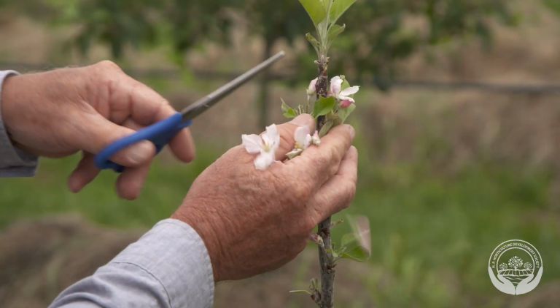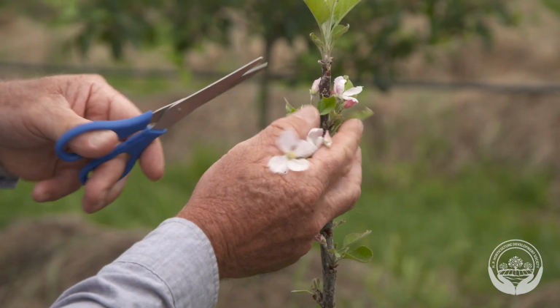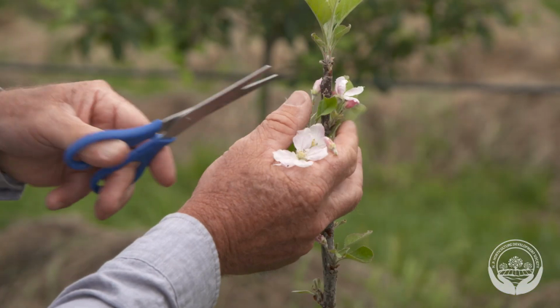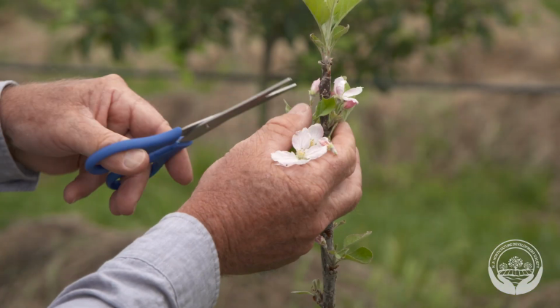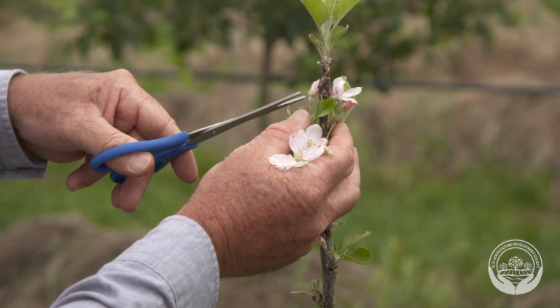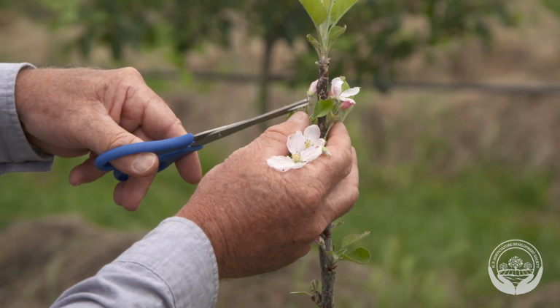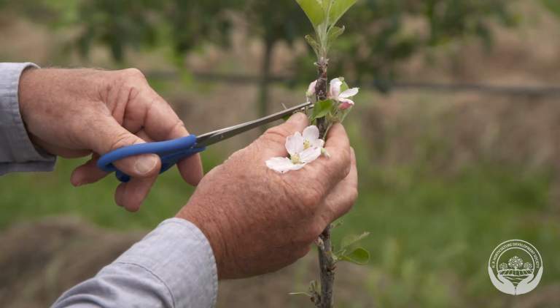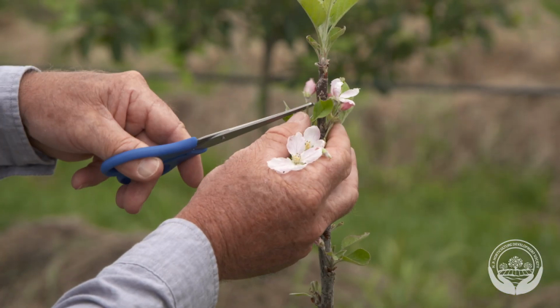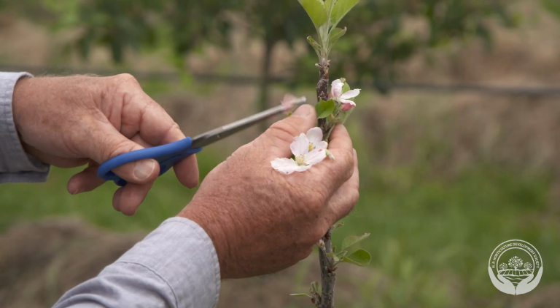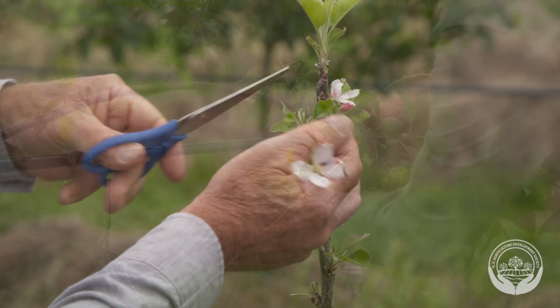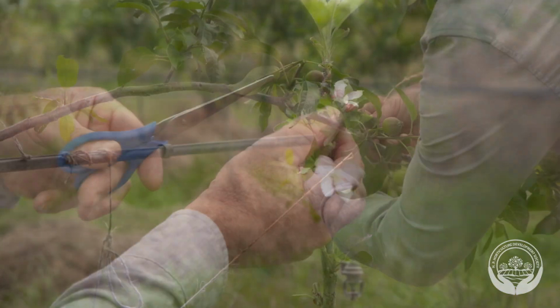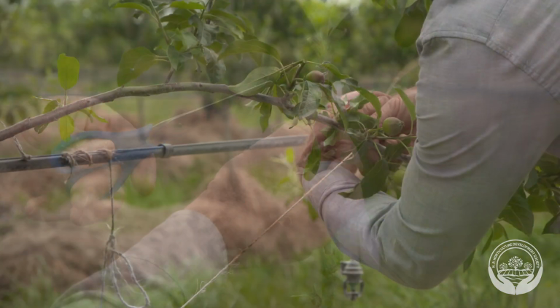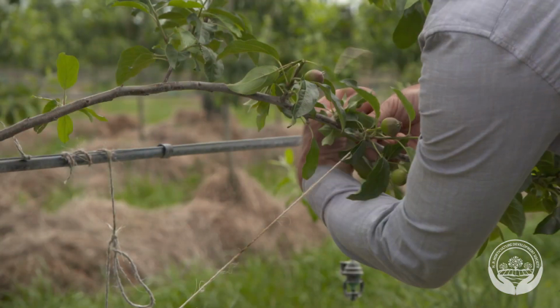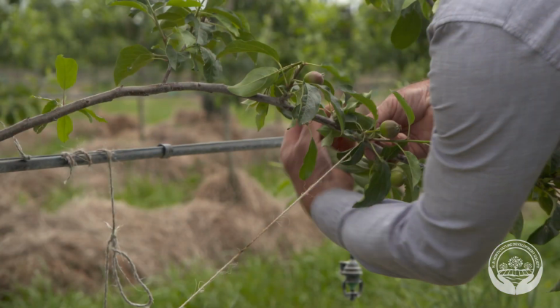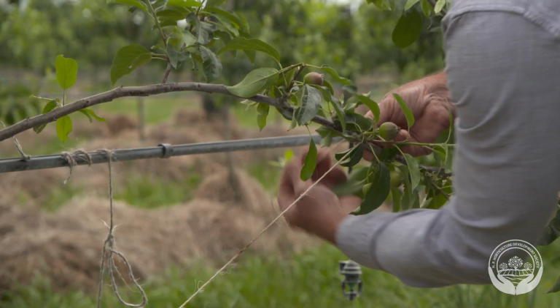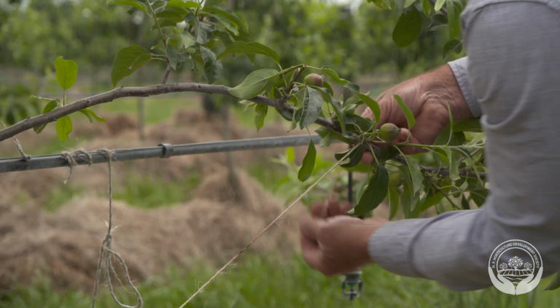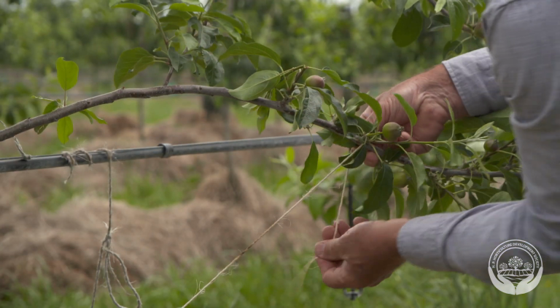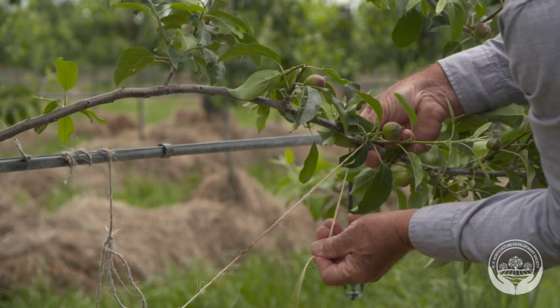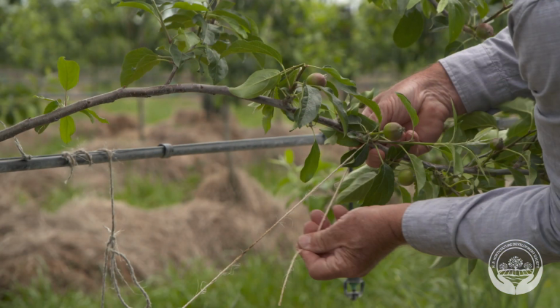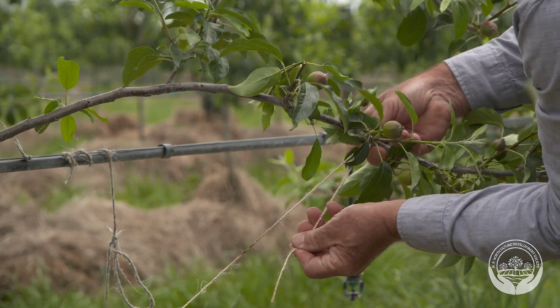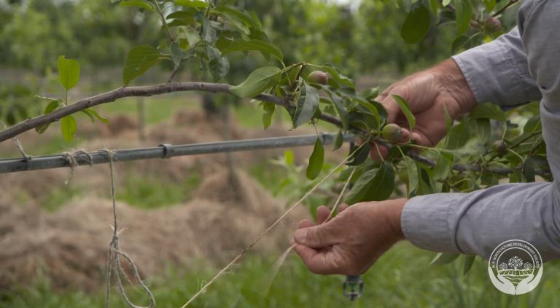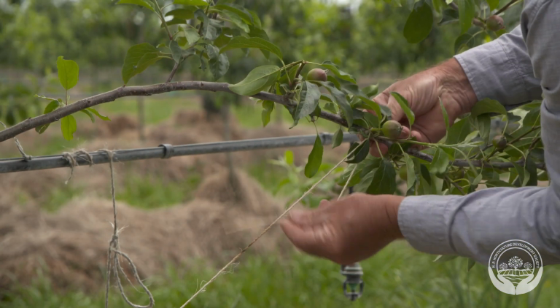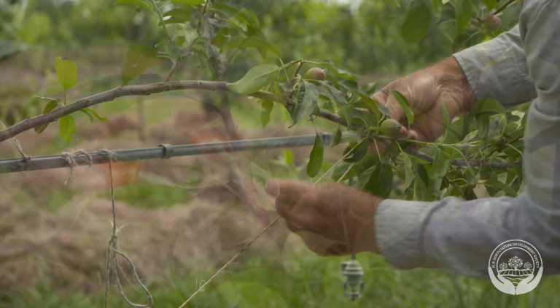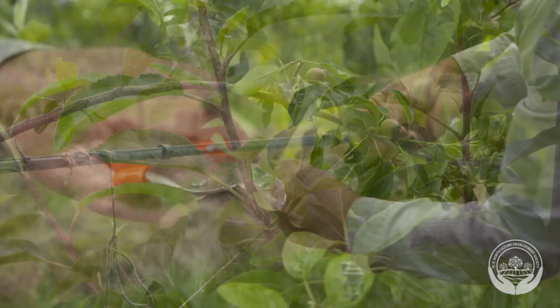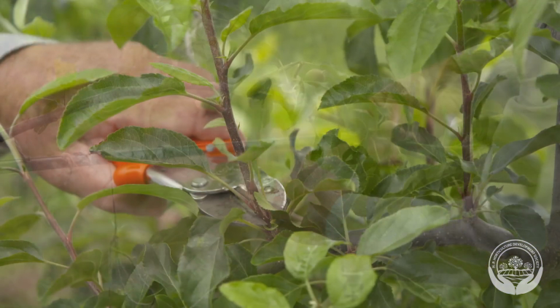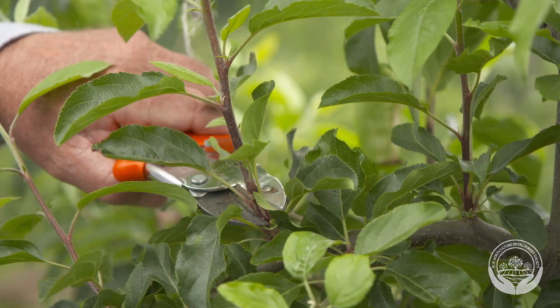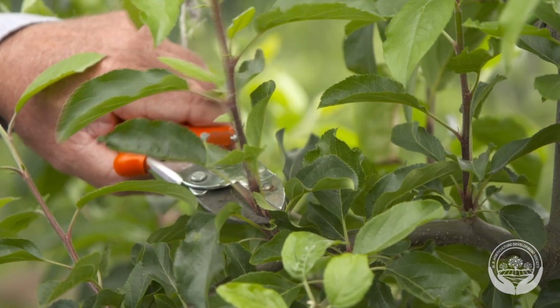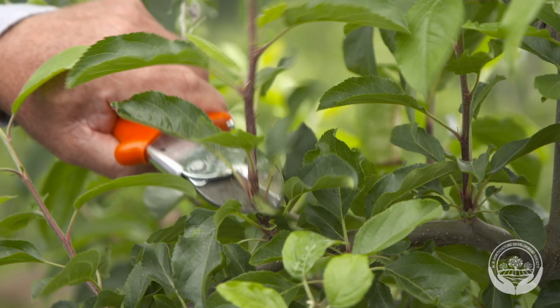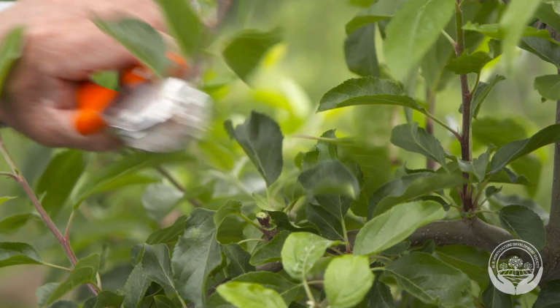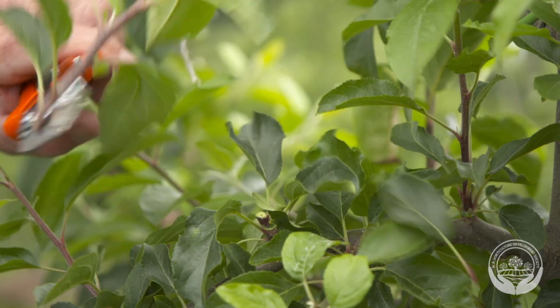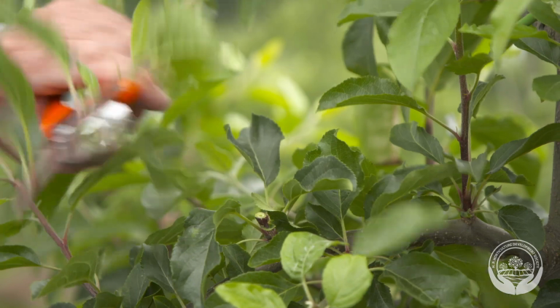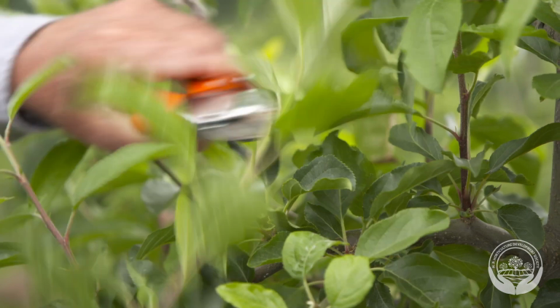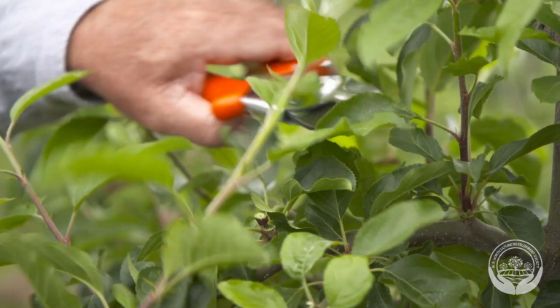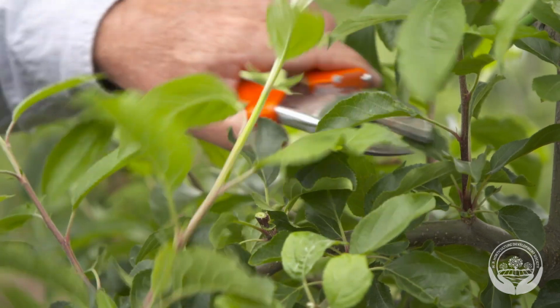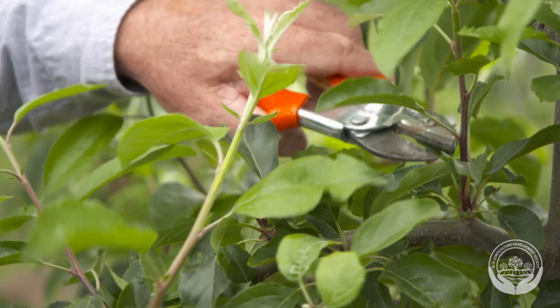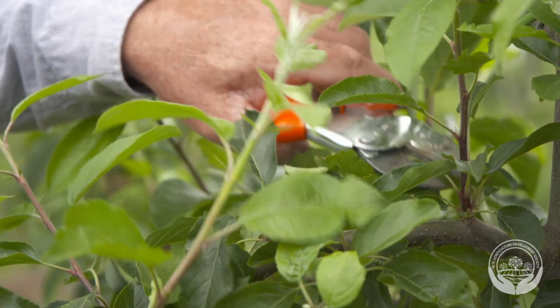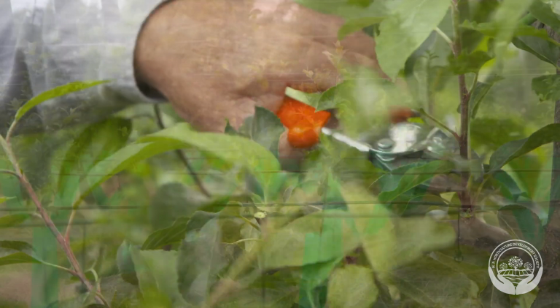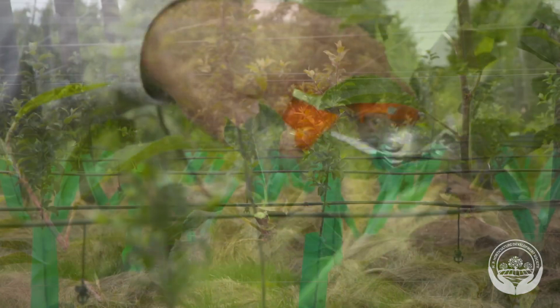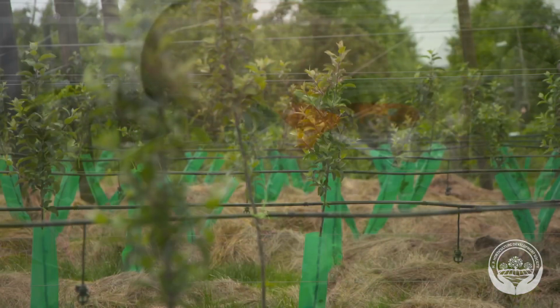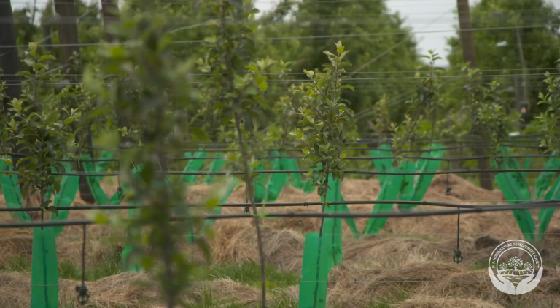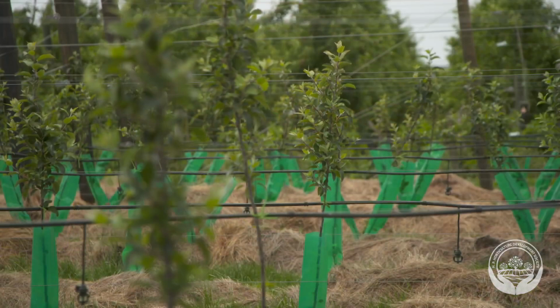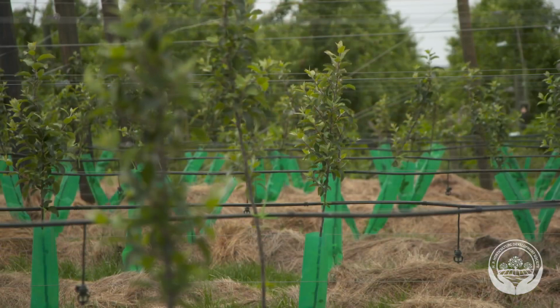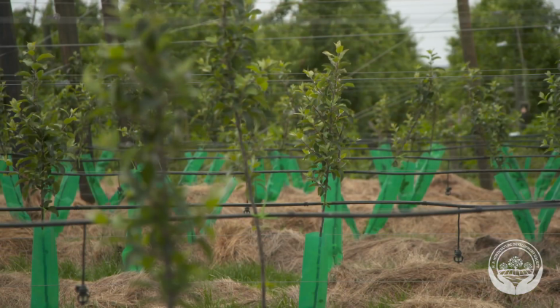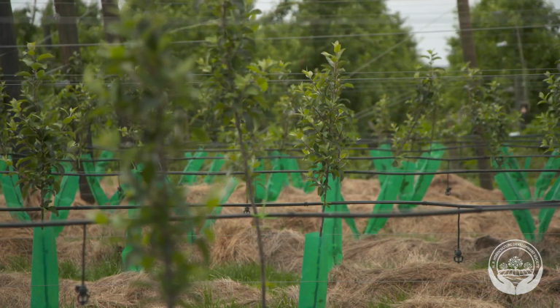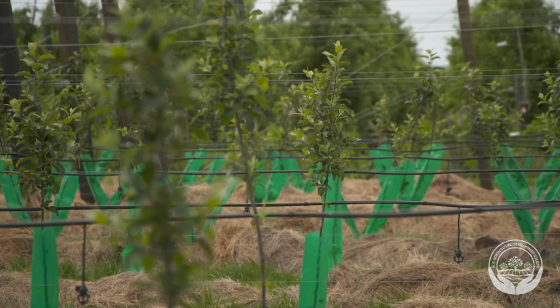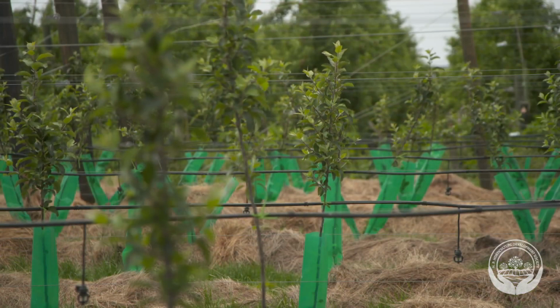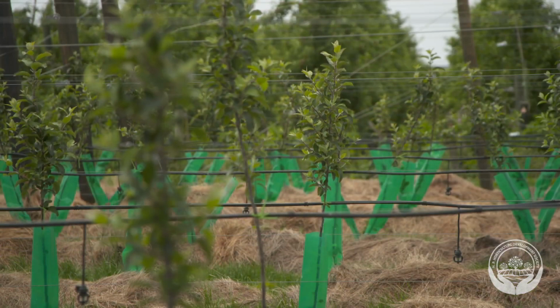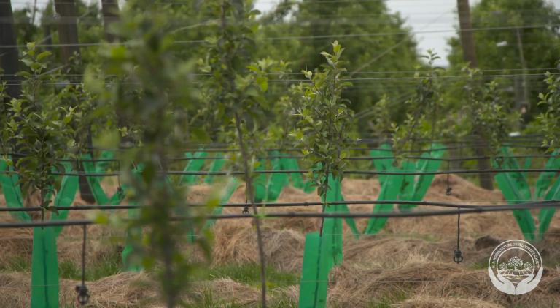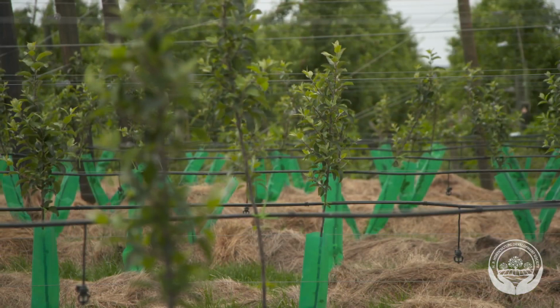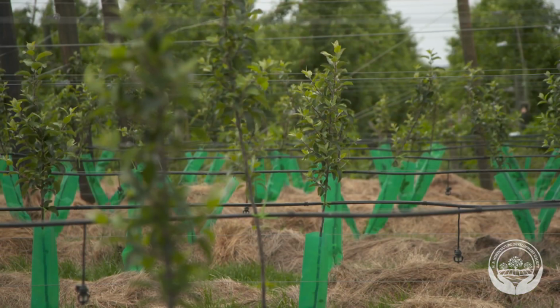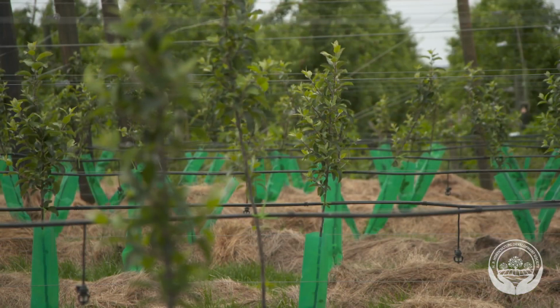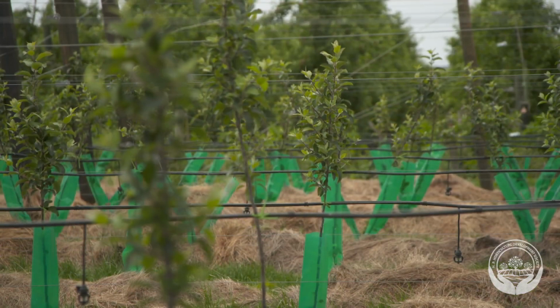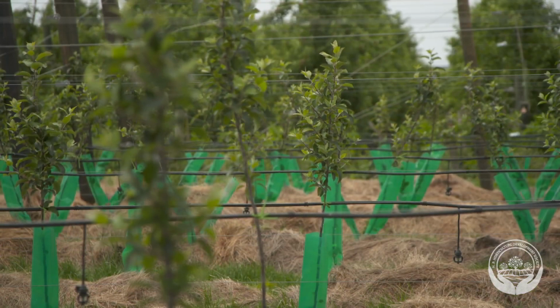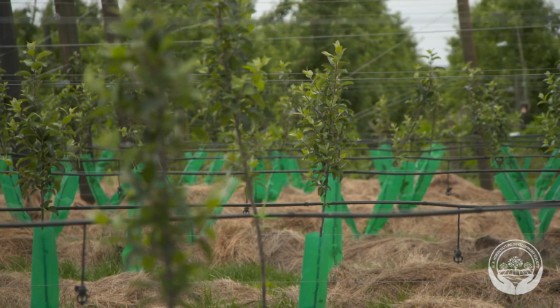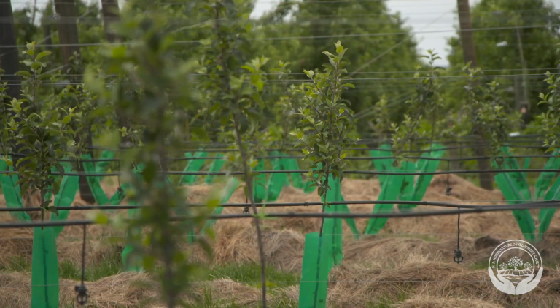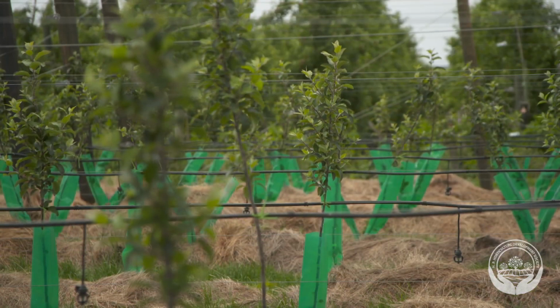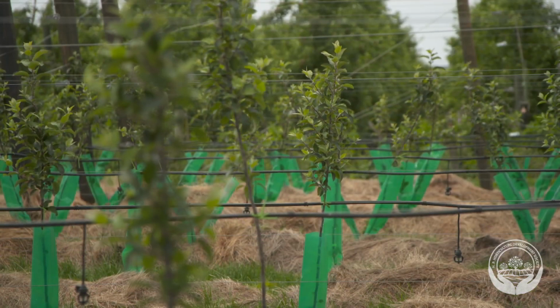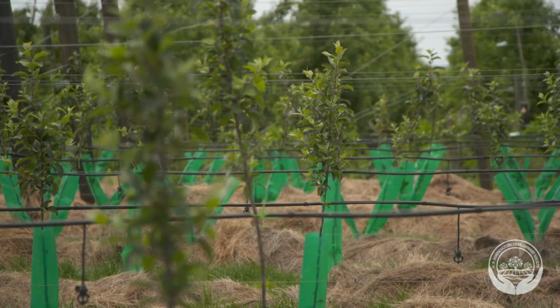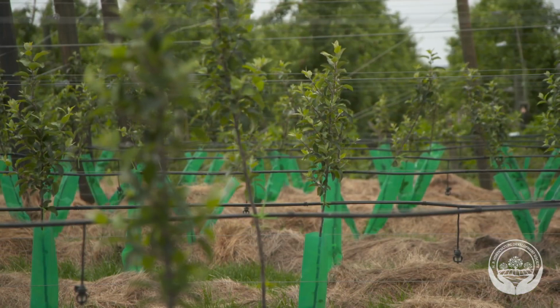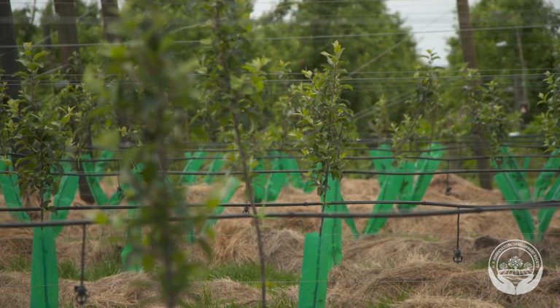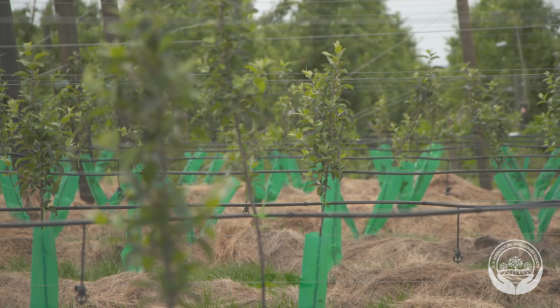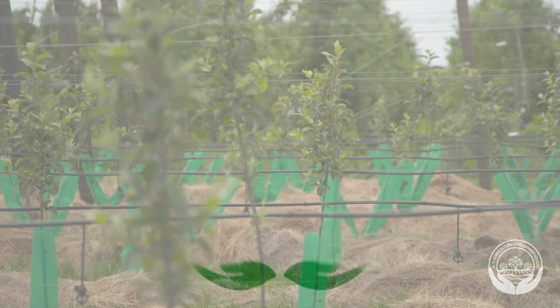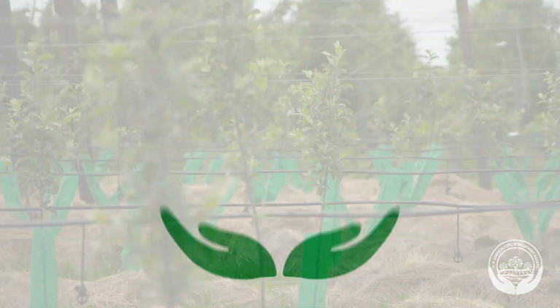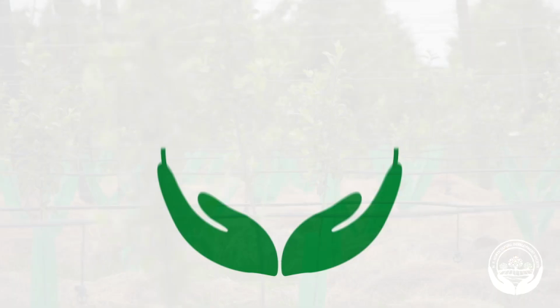Applying these techniques of young tree management will aid in the growth and production of a successful apple orchard.